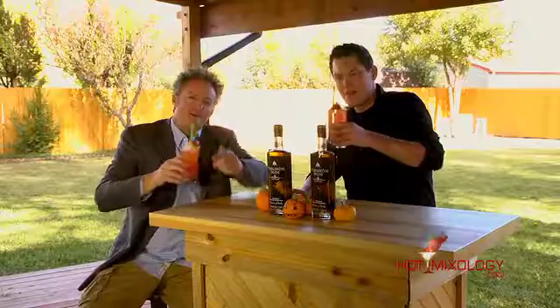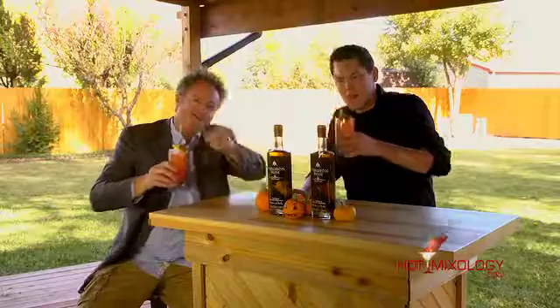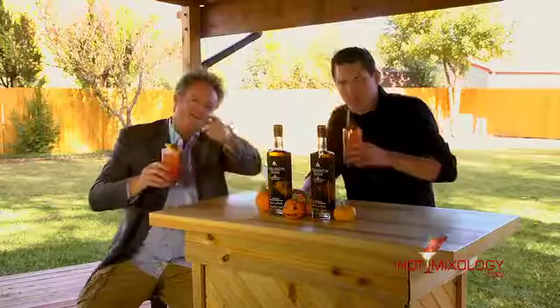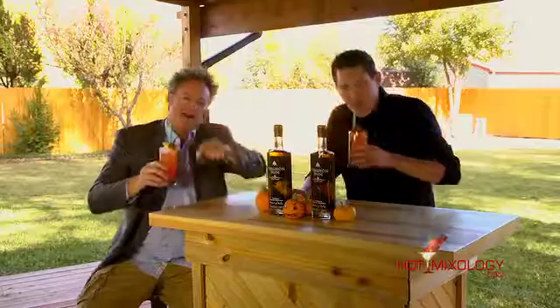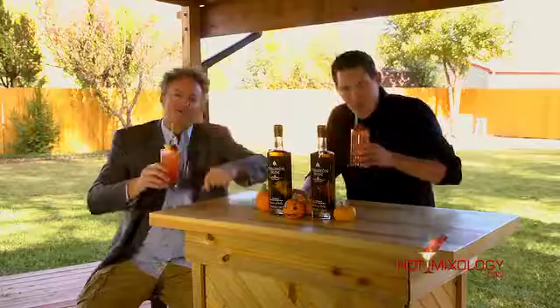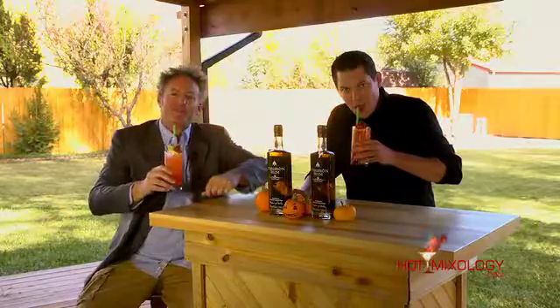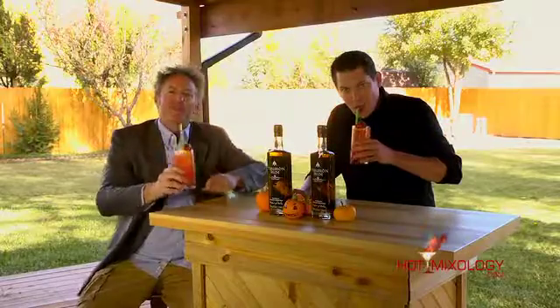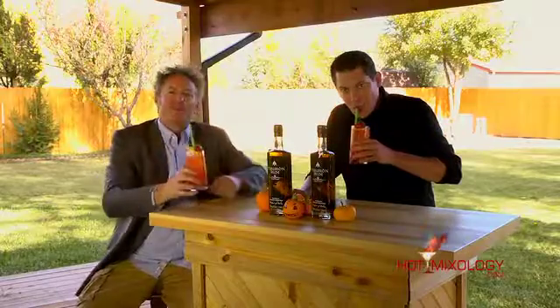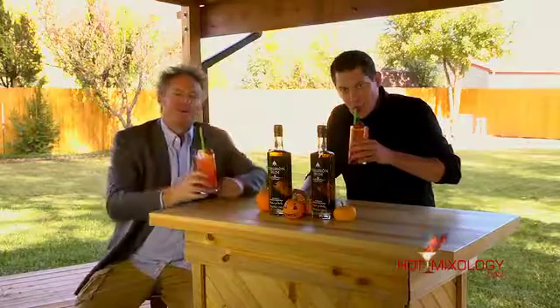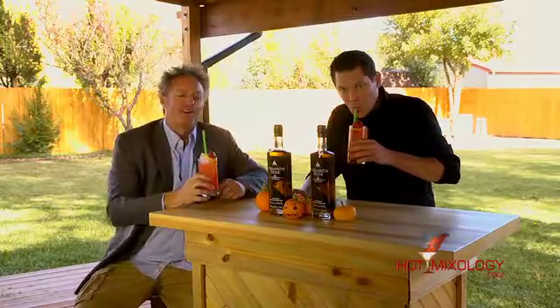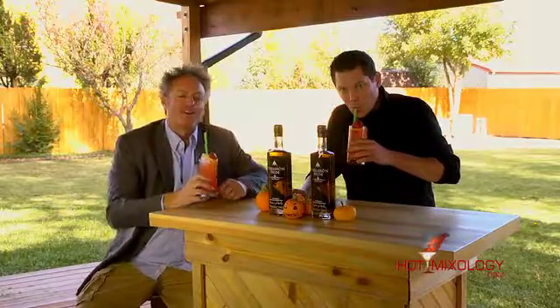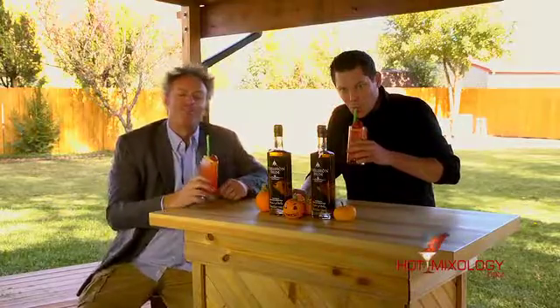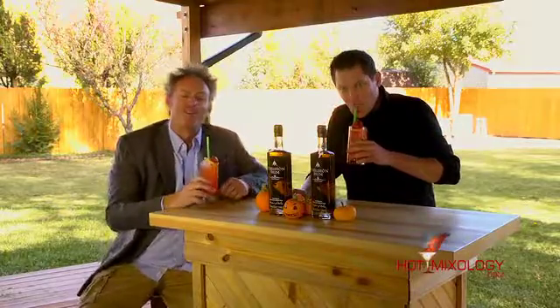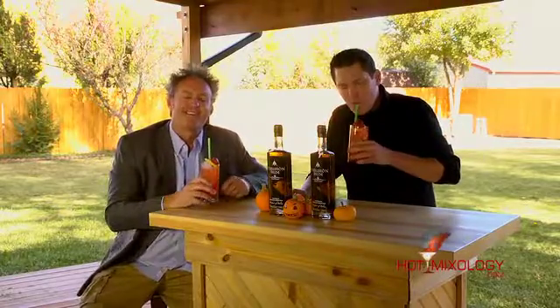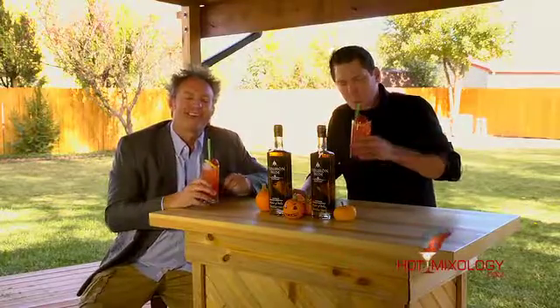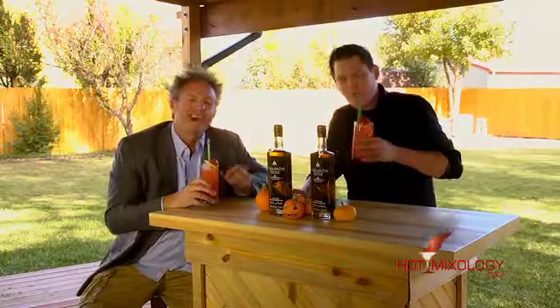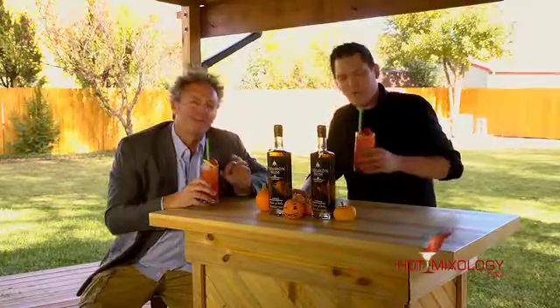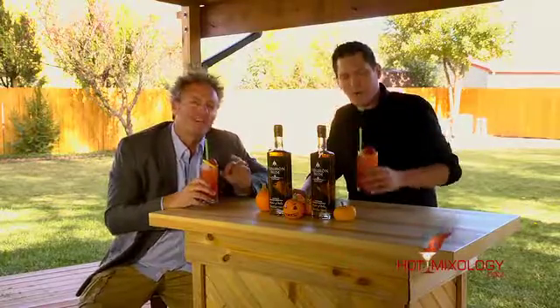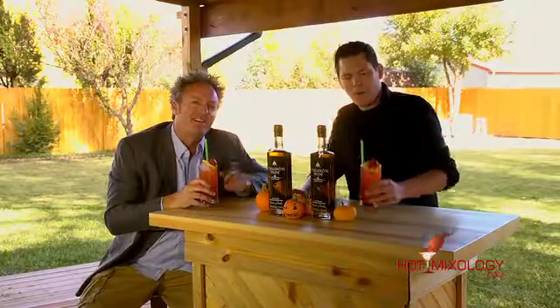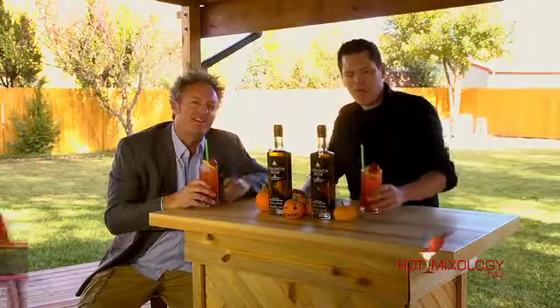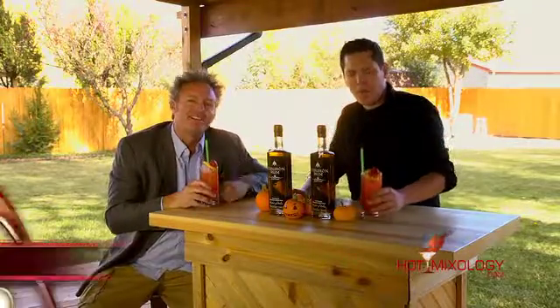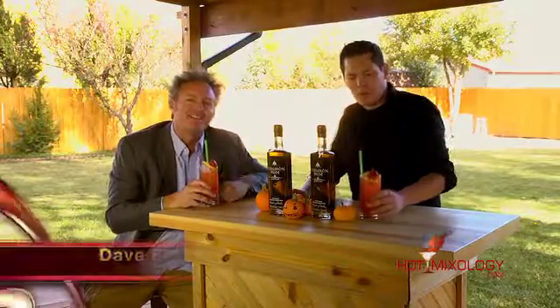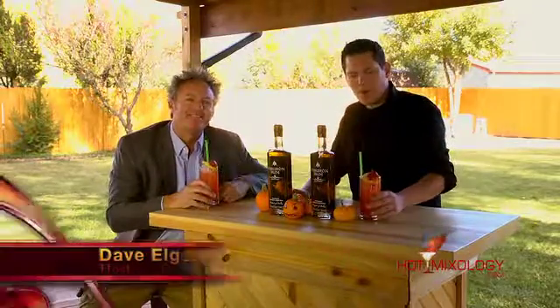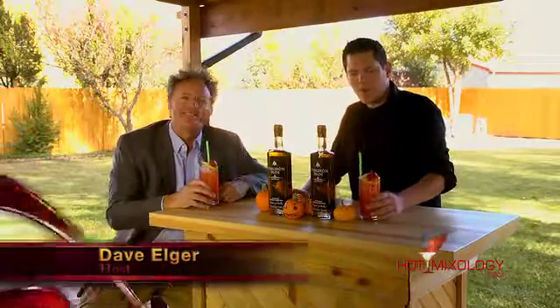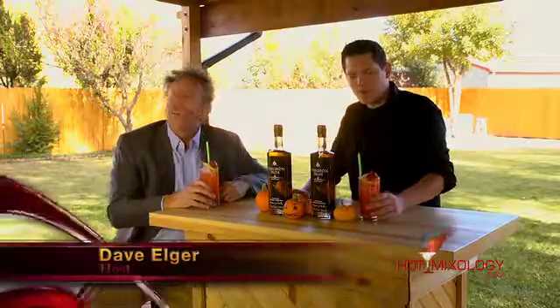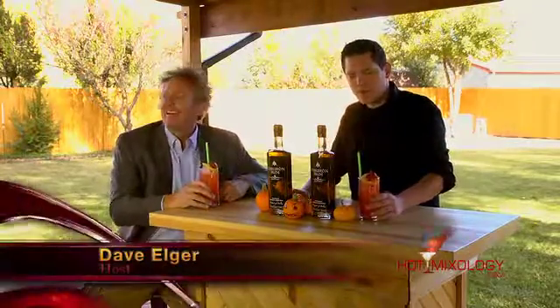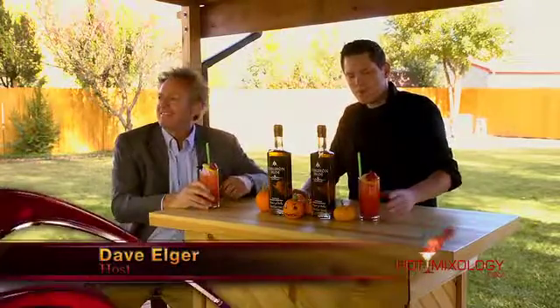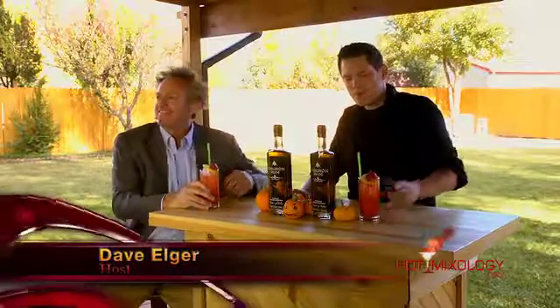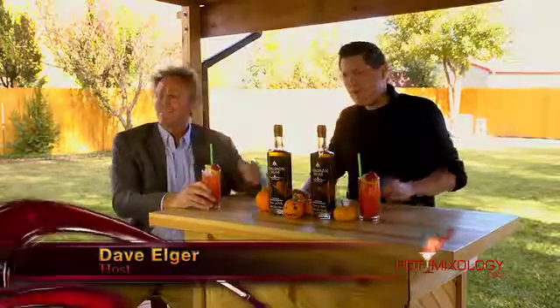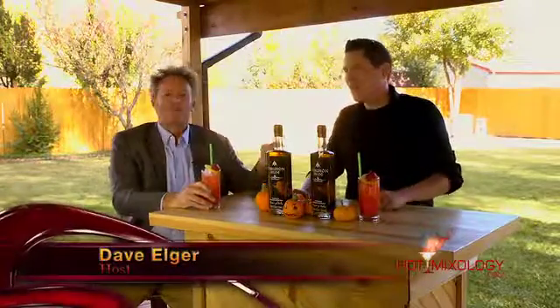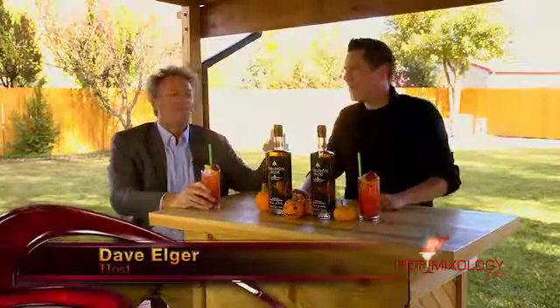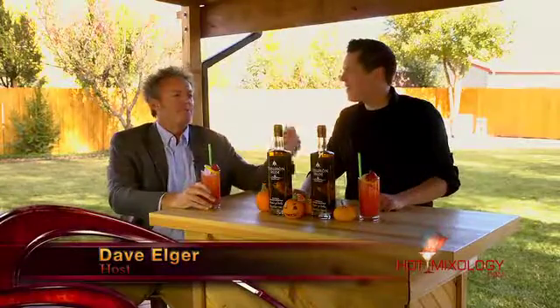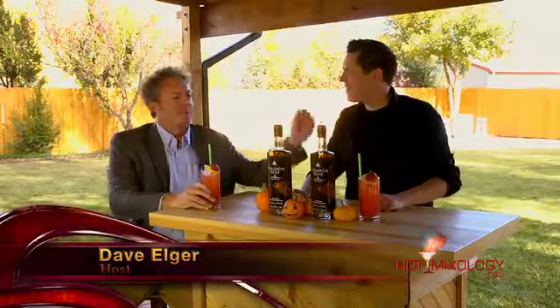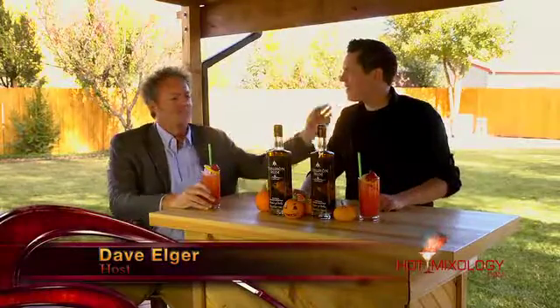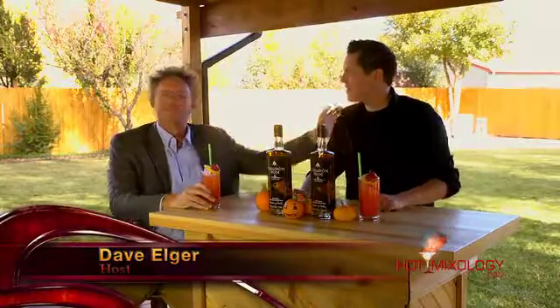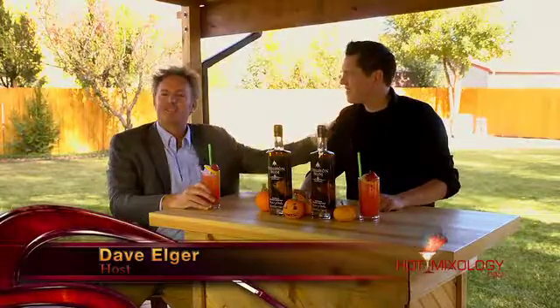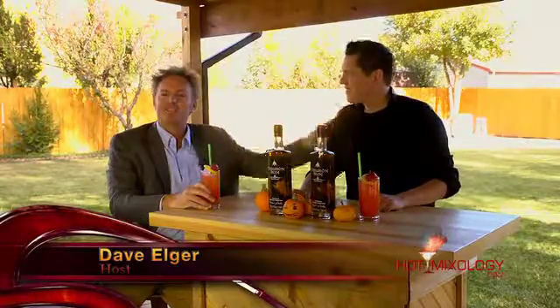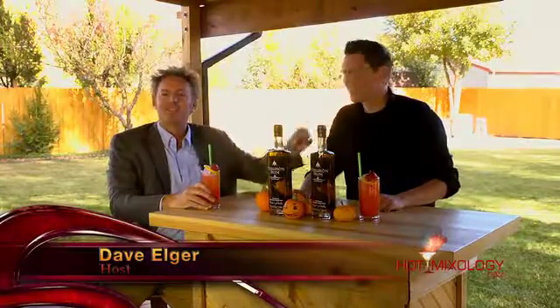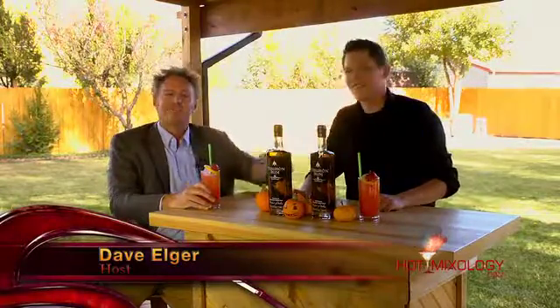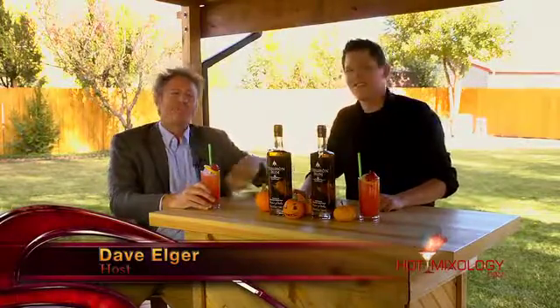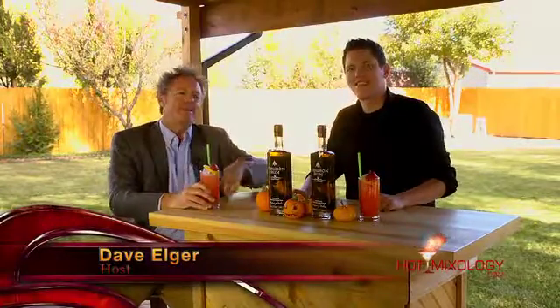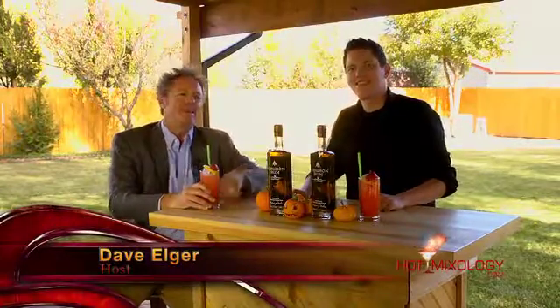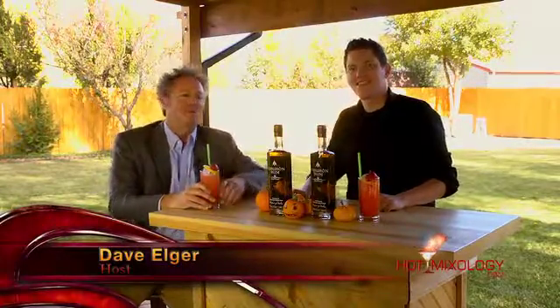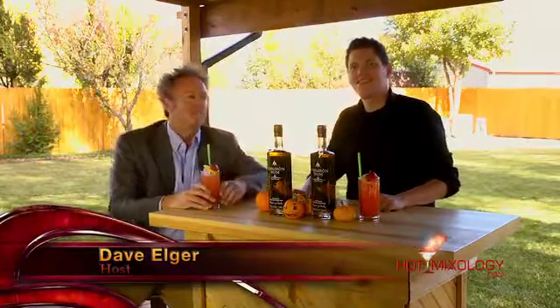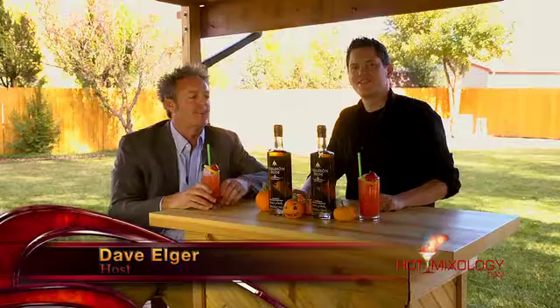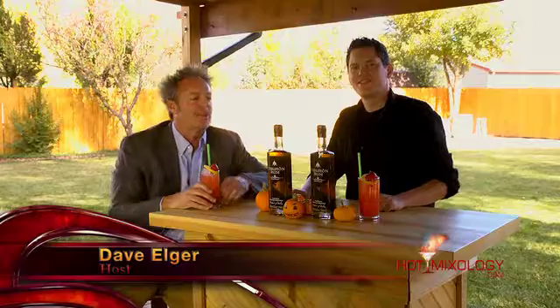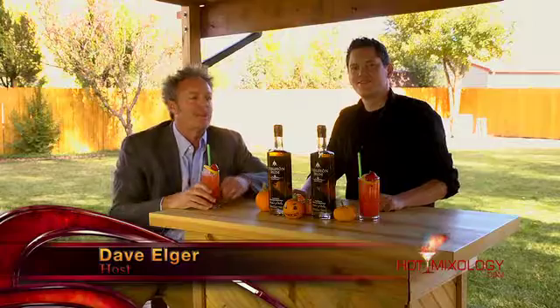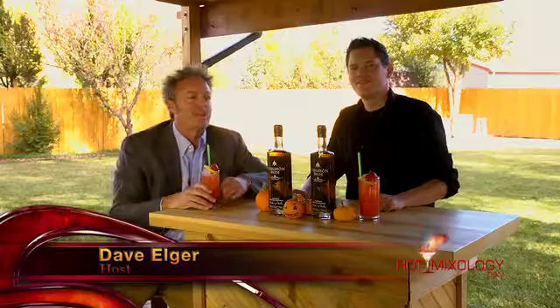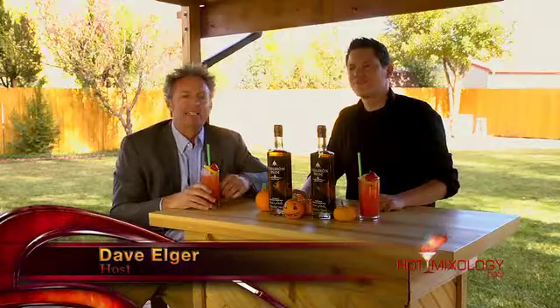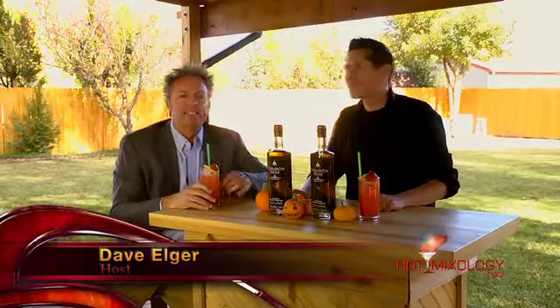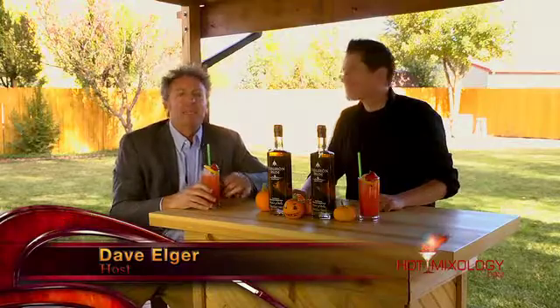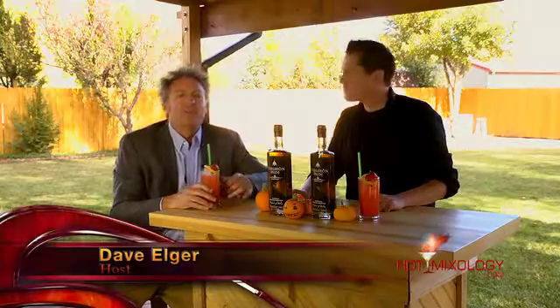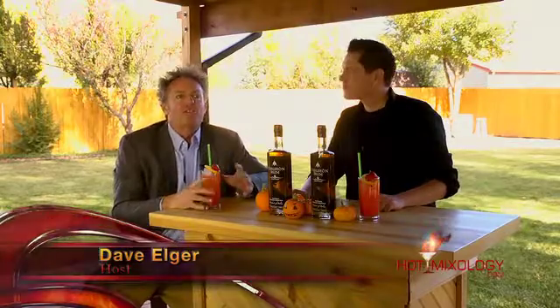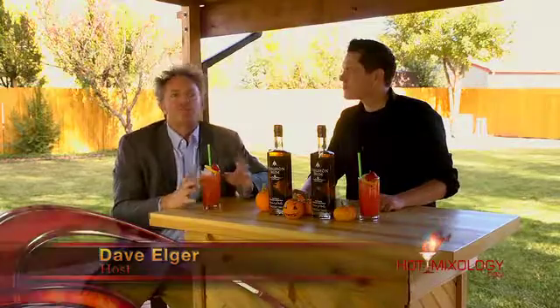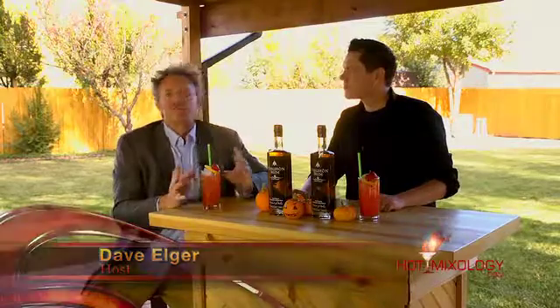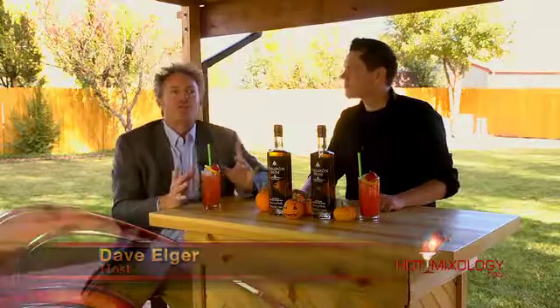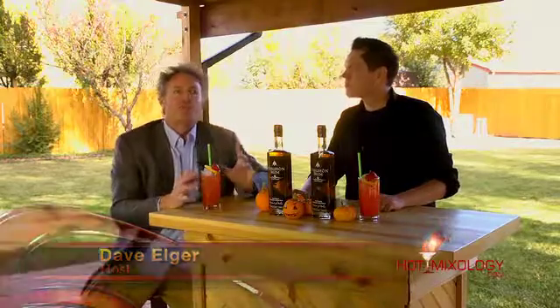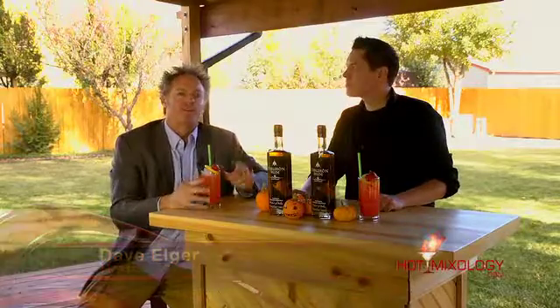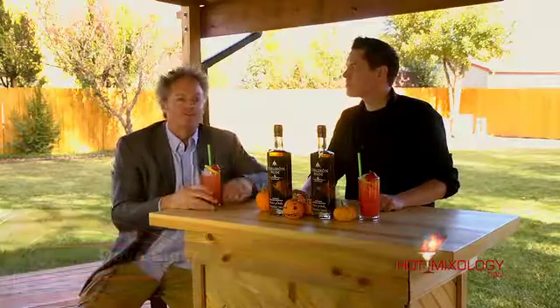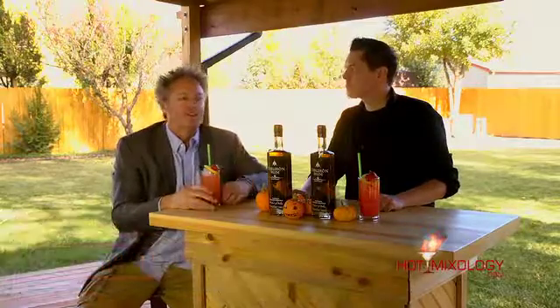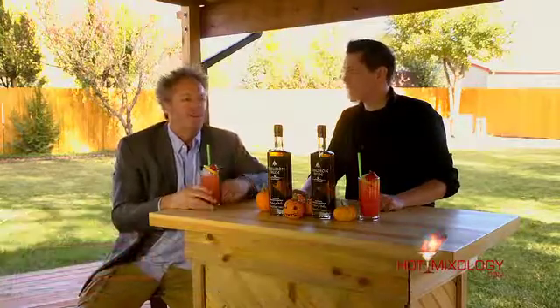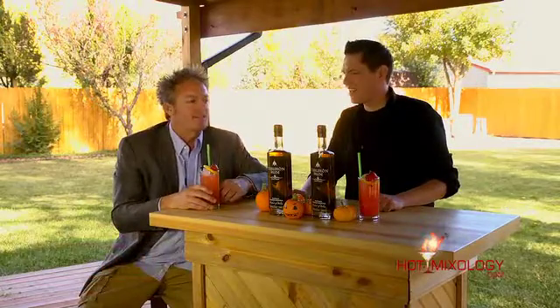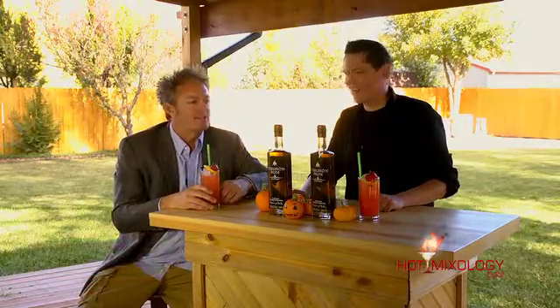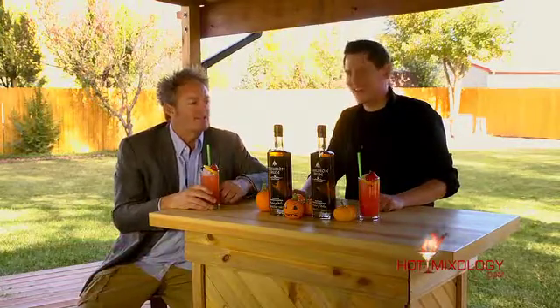Back to Hot Mixology, we're talking Halloween cocktails today and Dylan Holcomb, the Hot Mixologist, mixing up great, scary, spooky, fun cocktails.